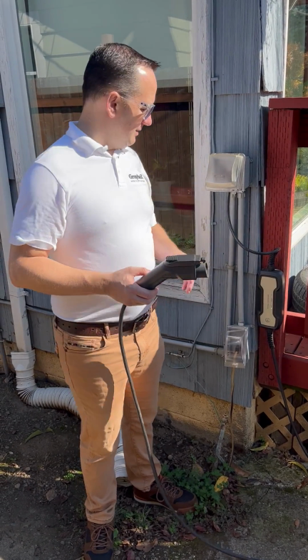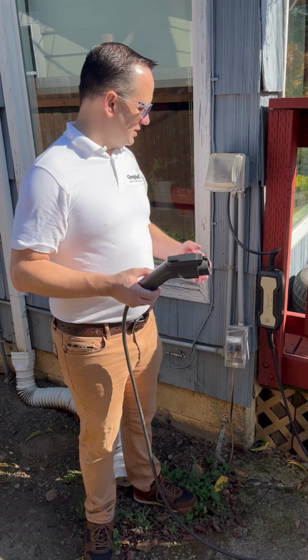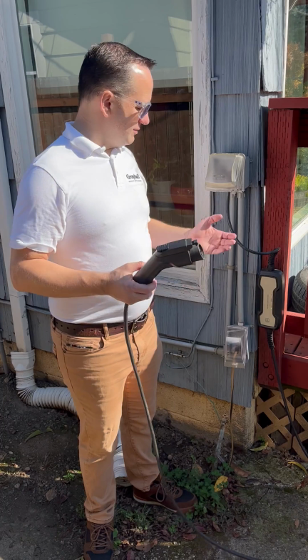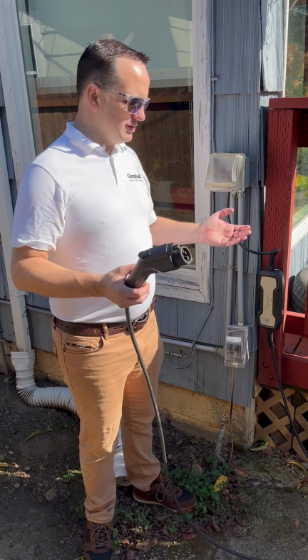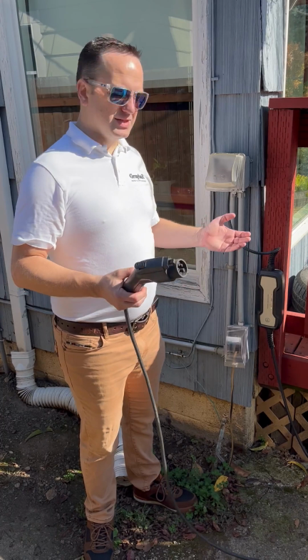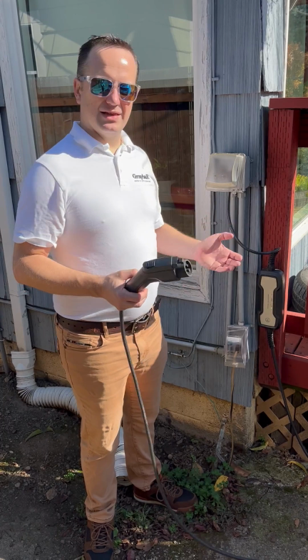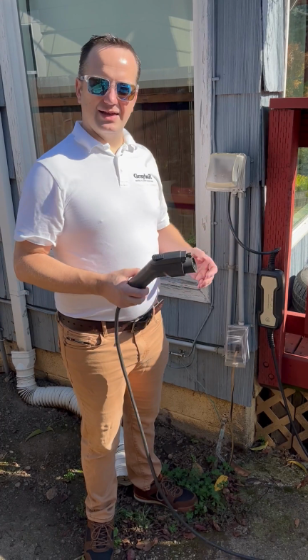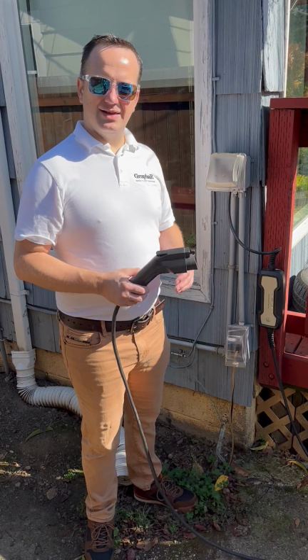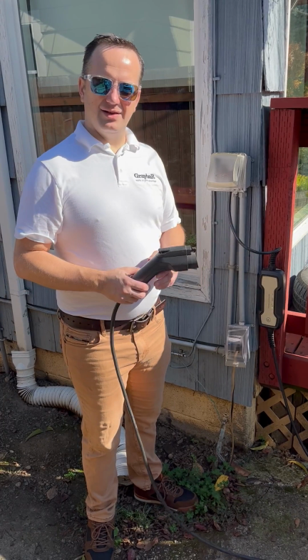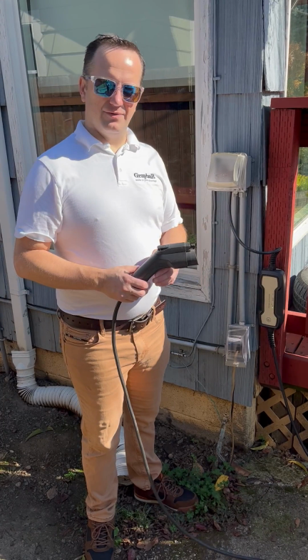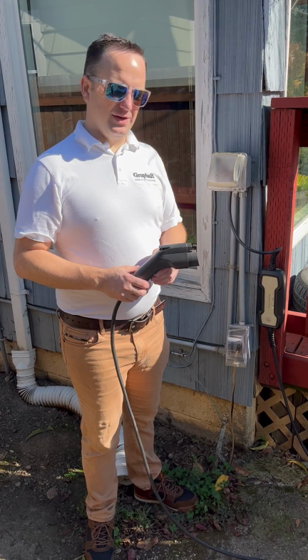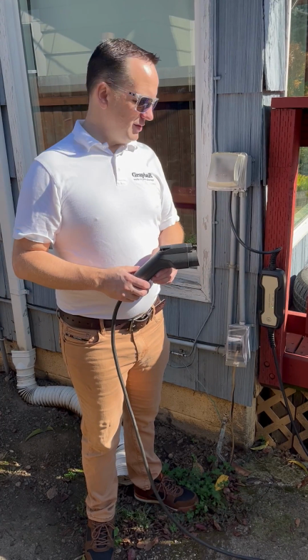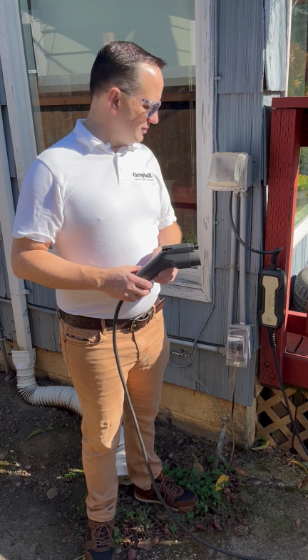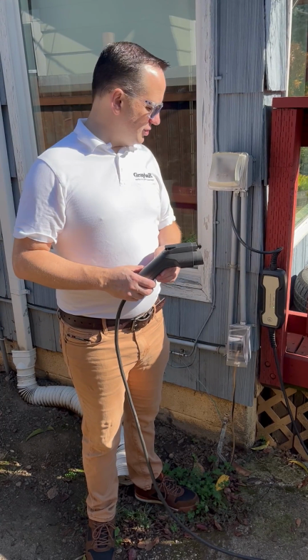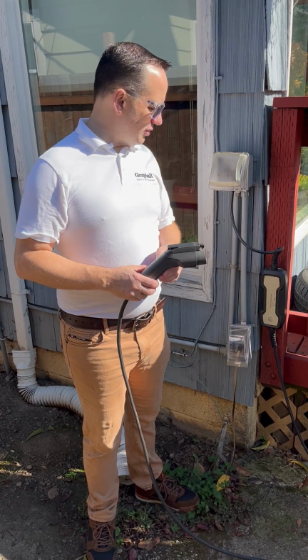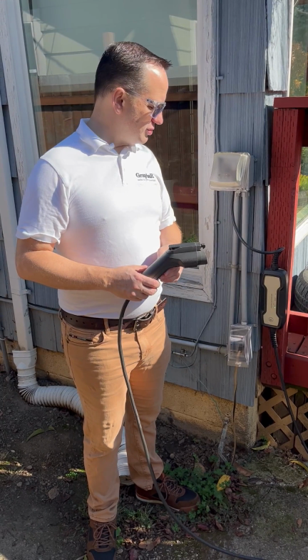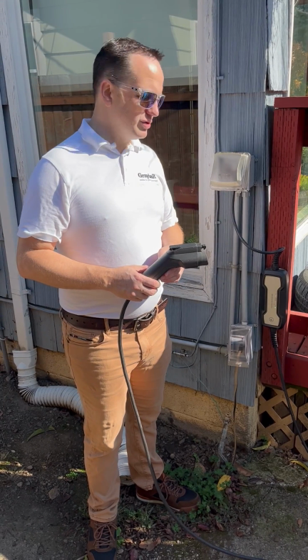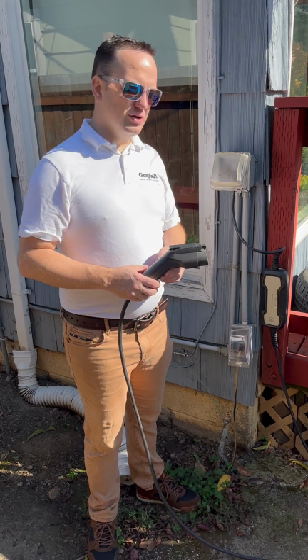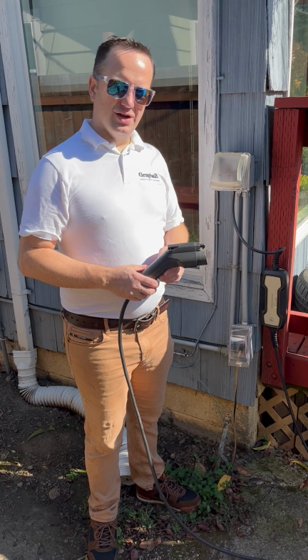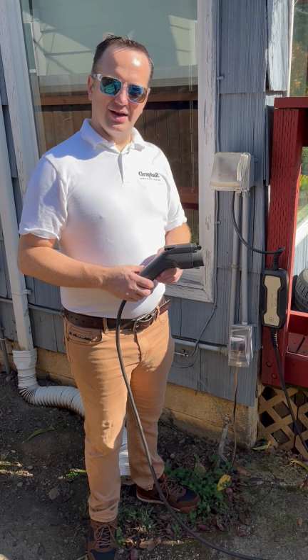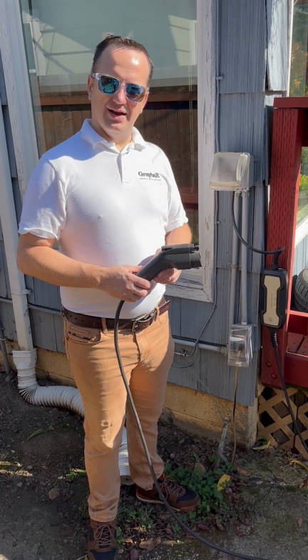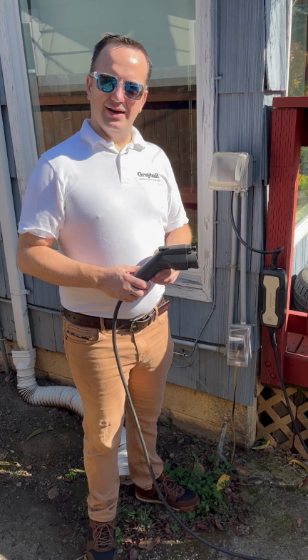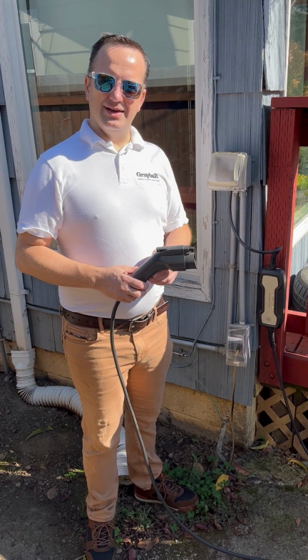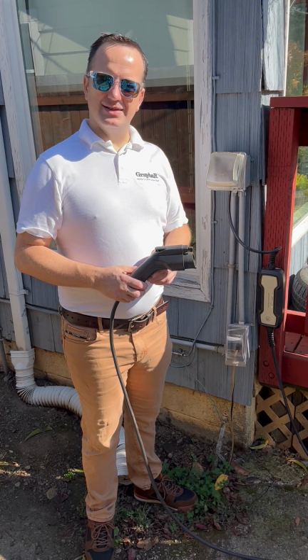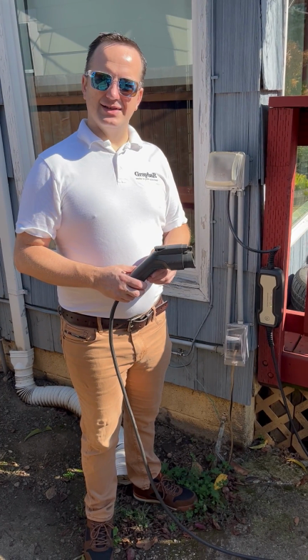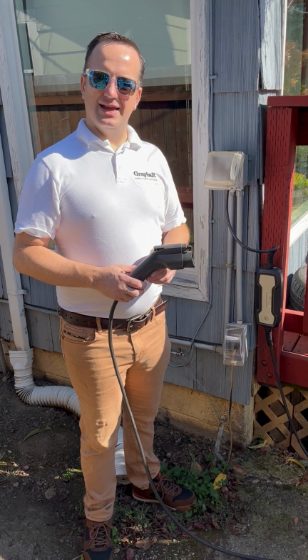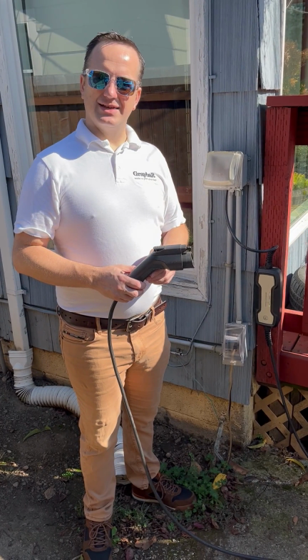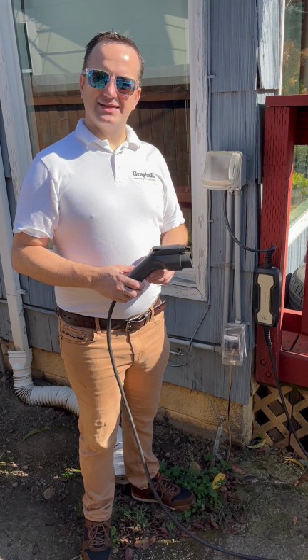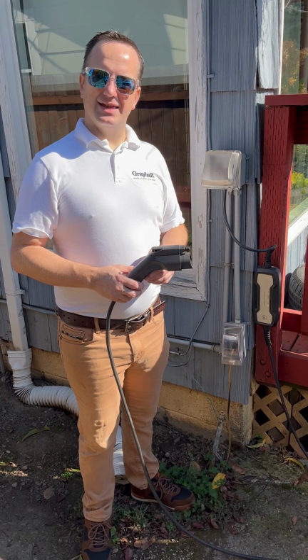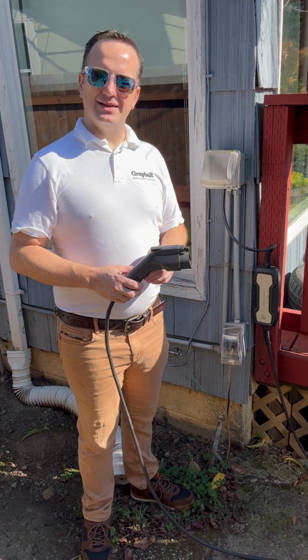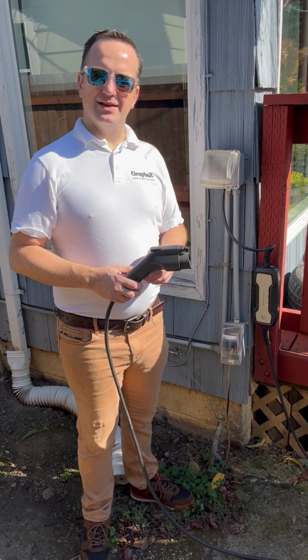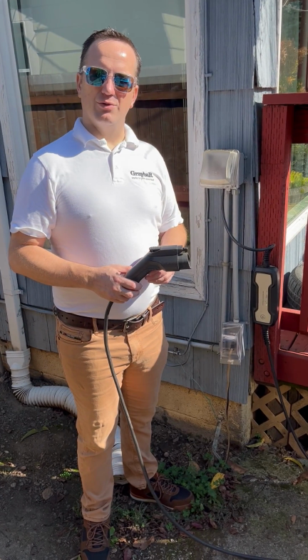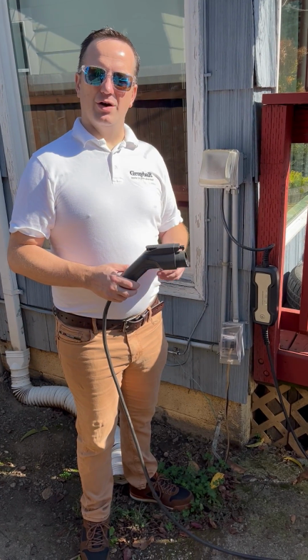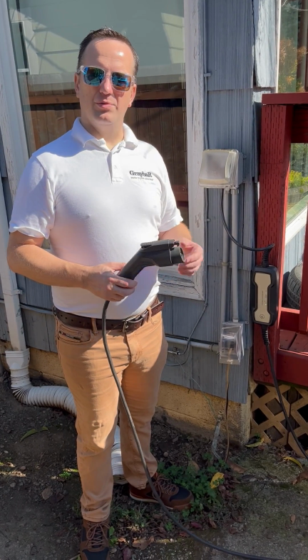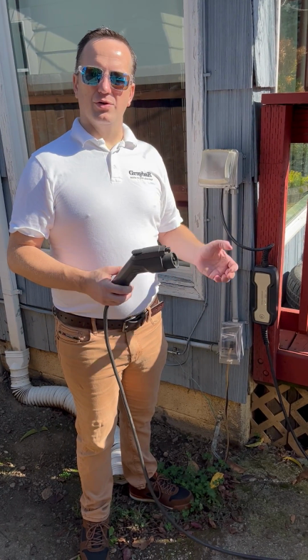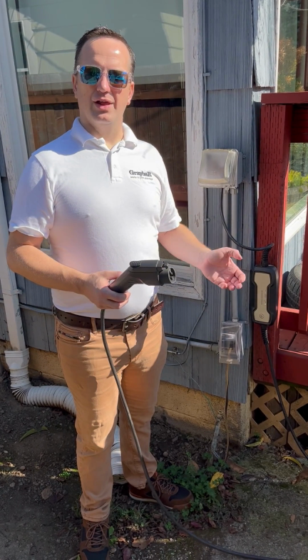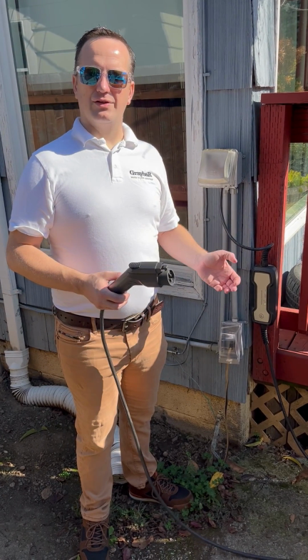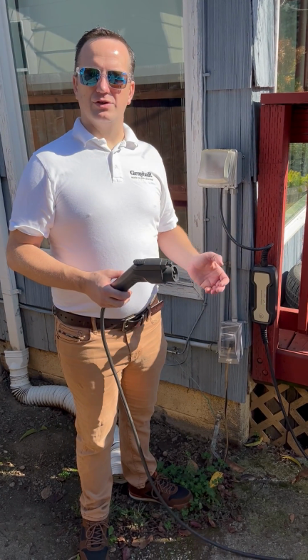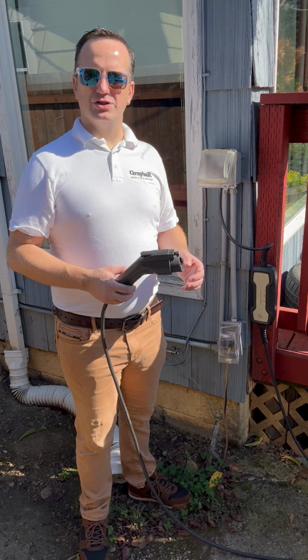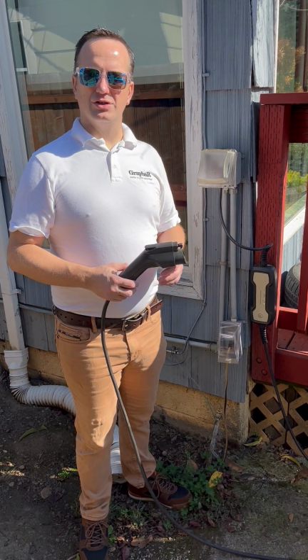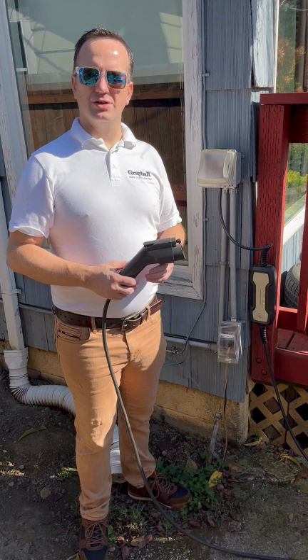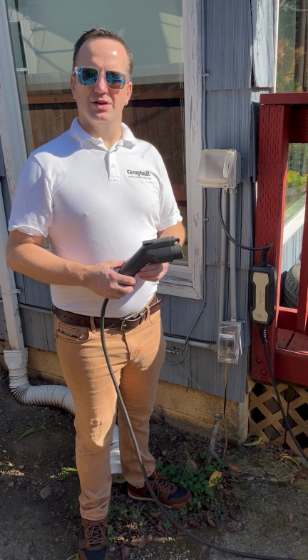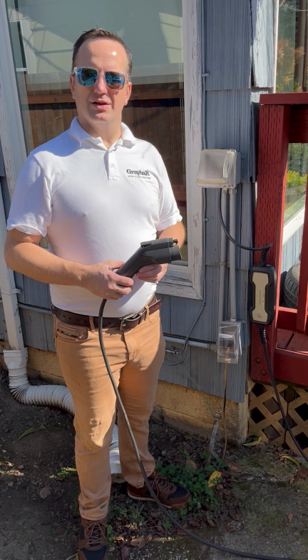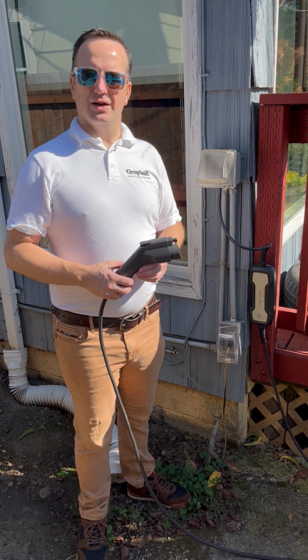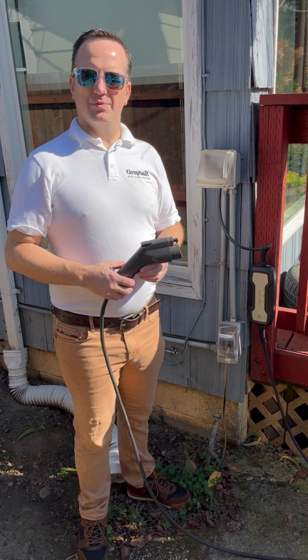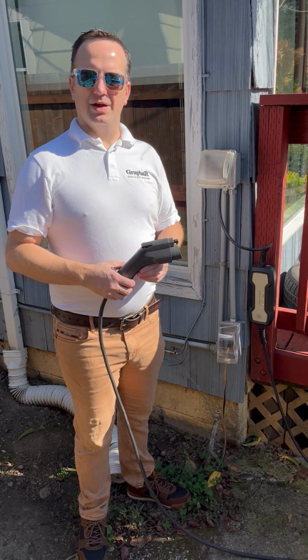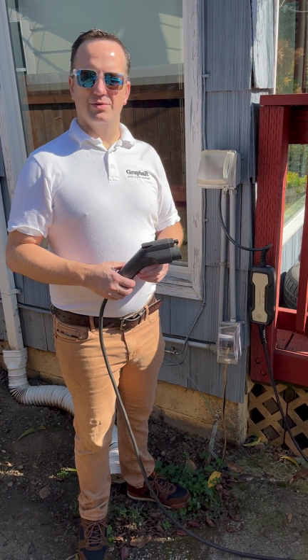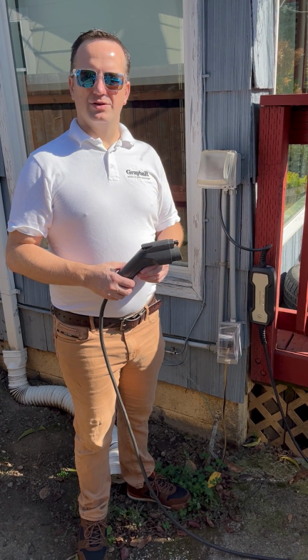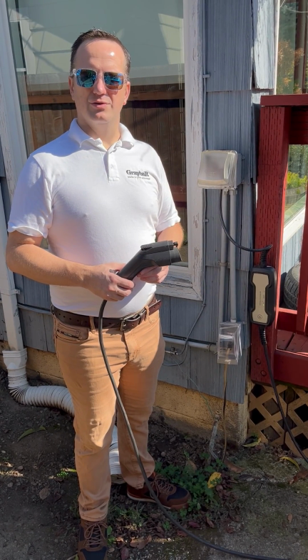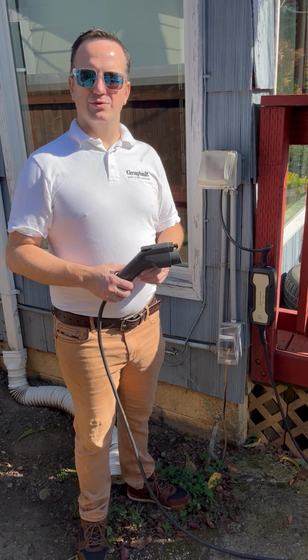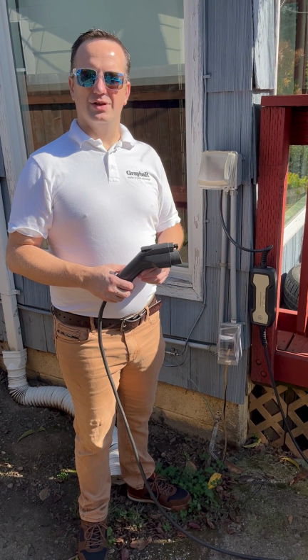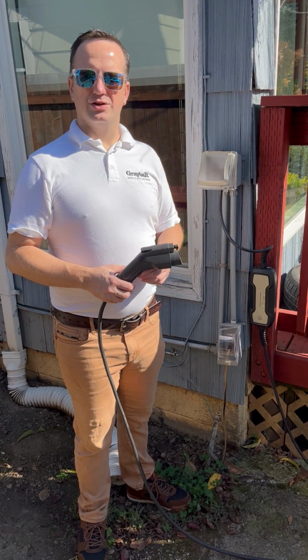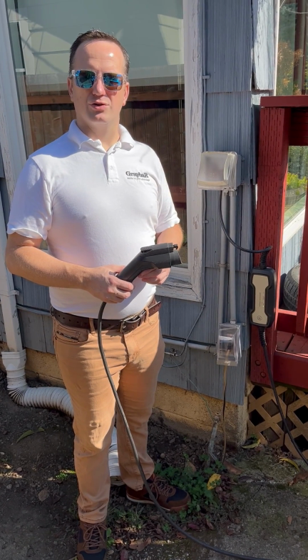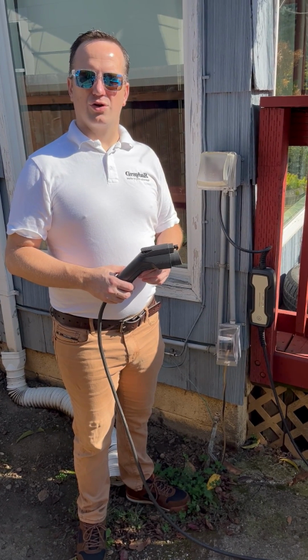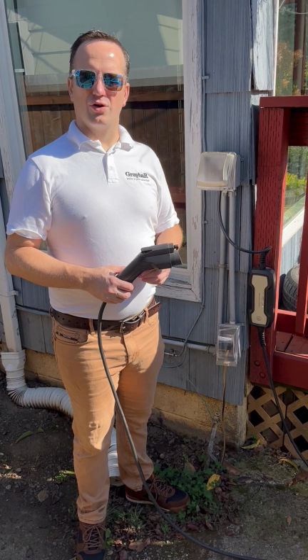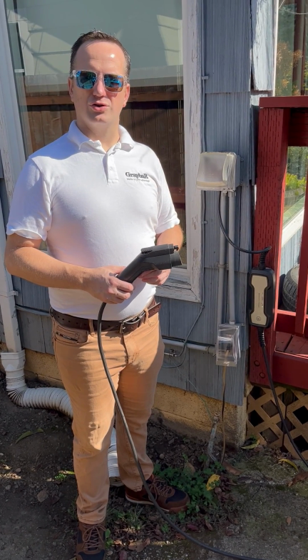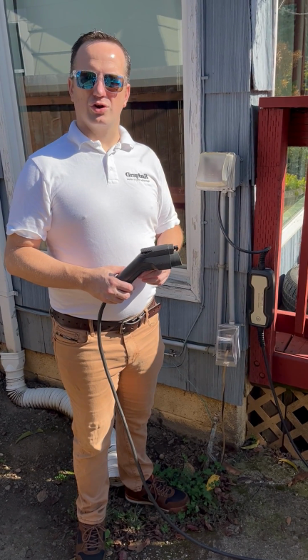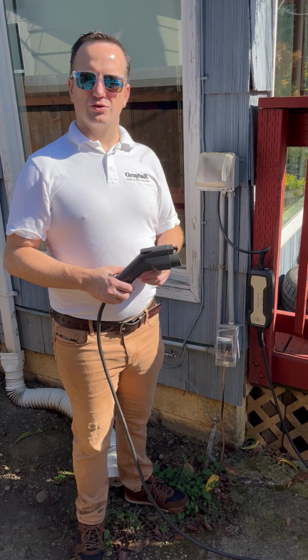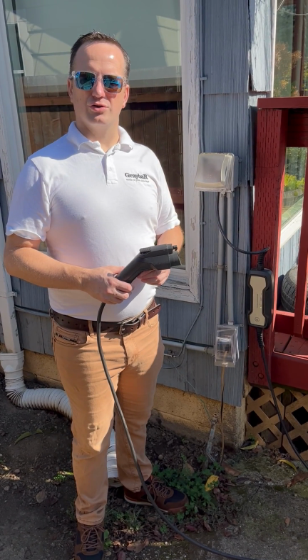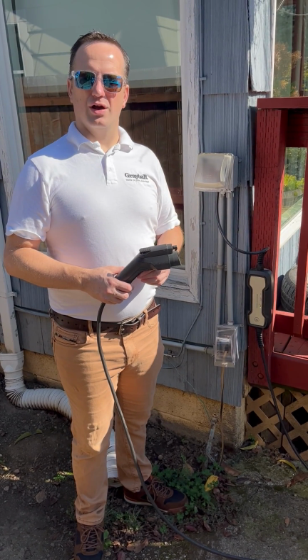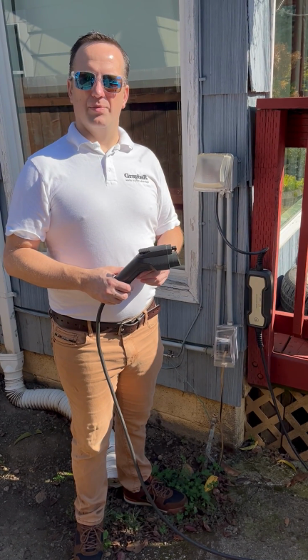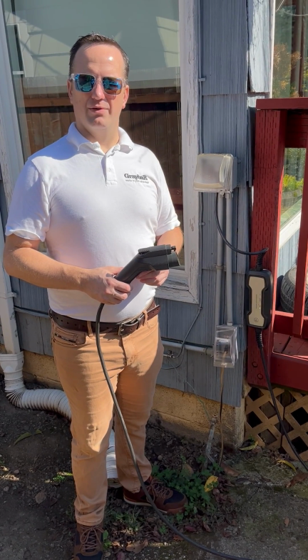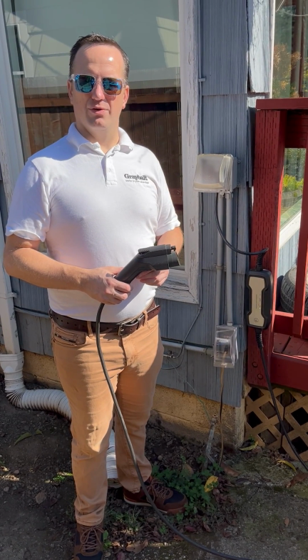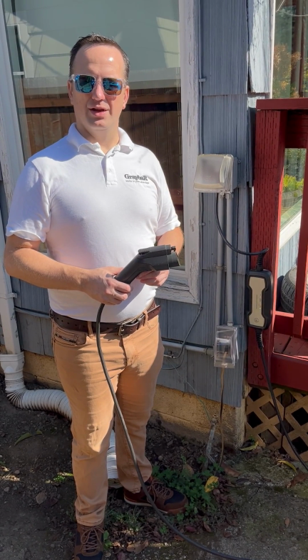Selecting the vehicle charger is the next thing that will help your electrician be able to get your car charger up and running.